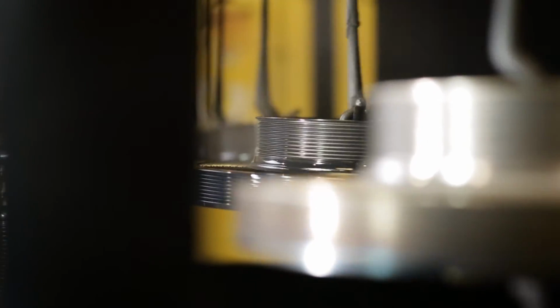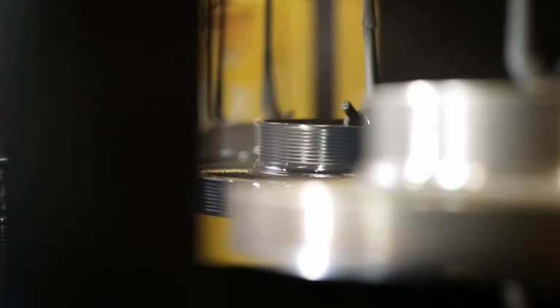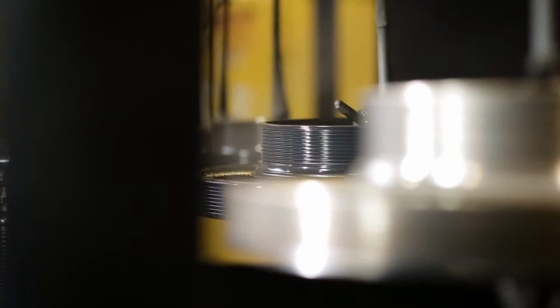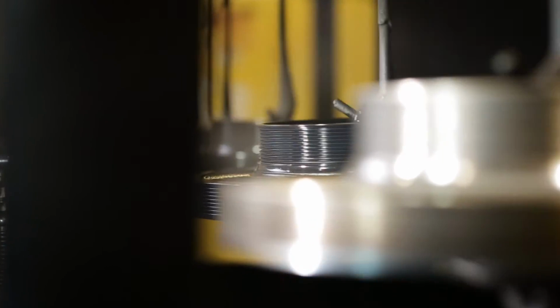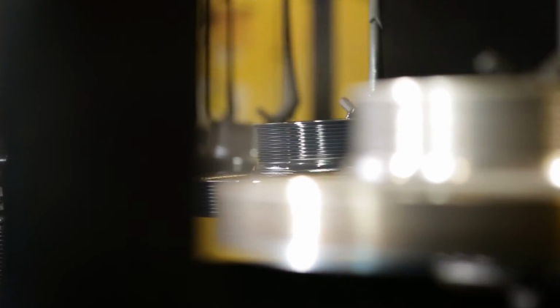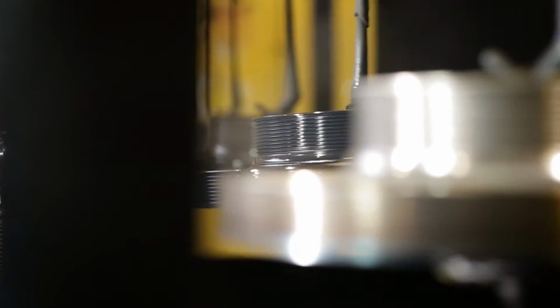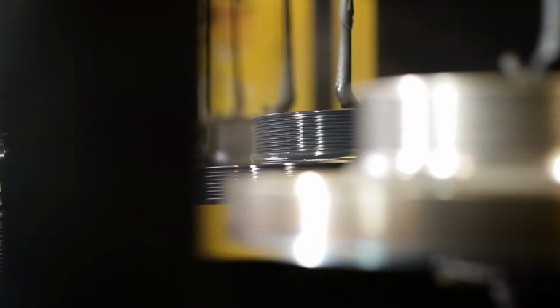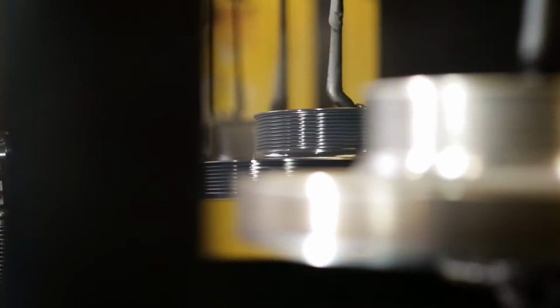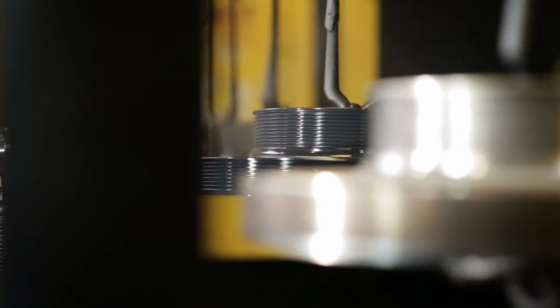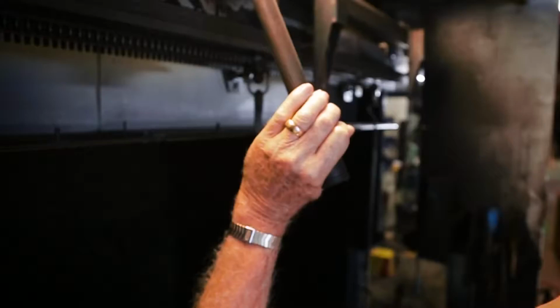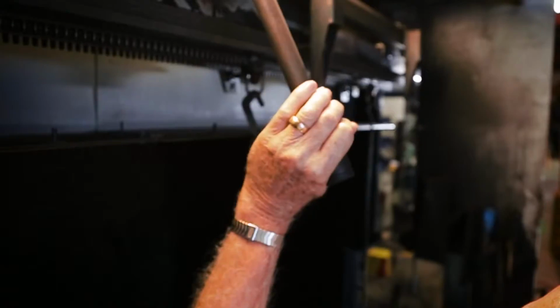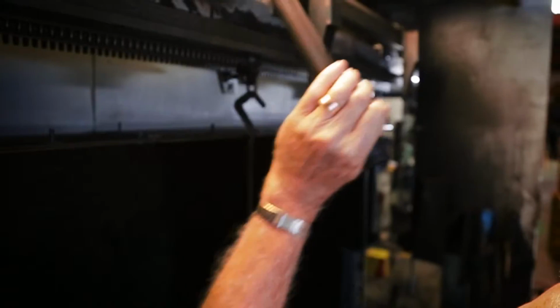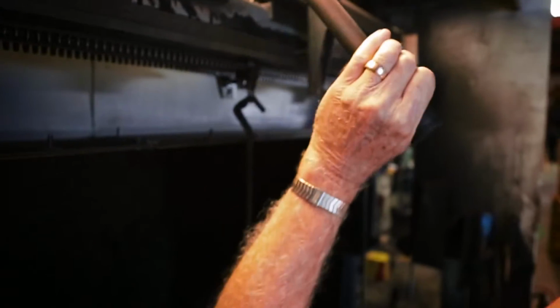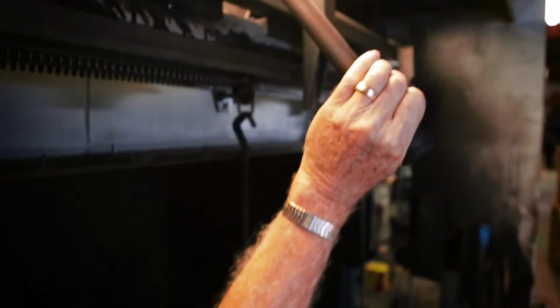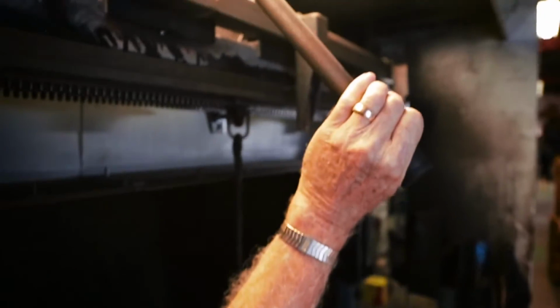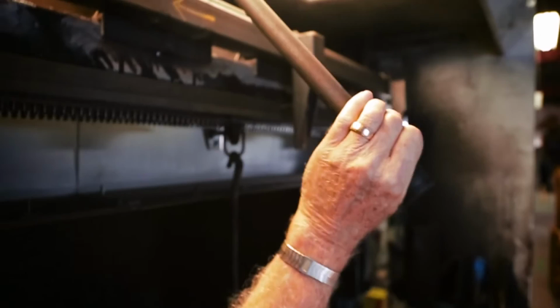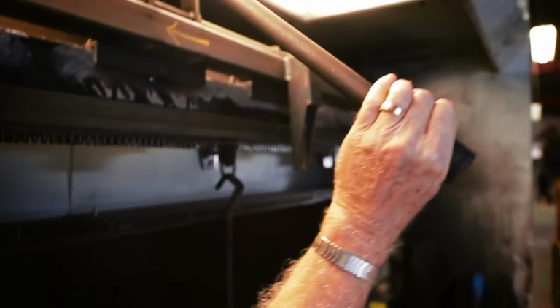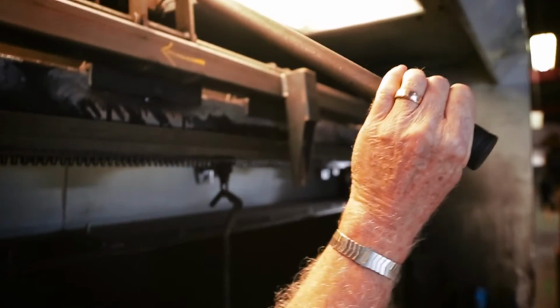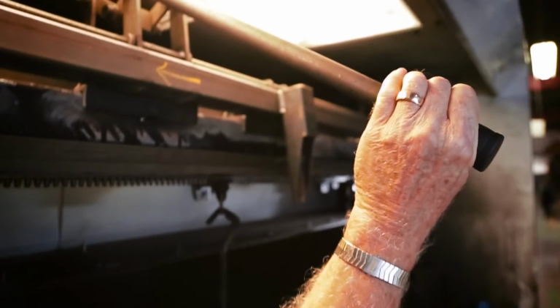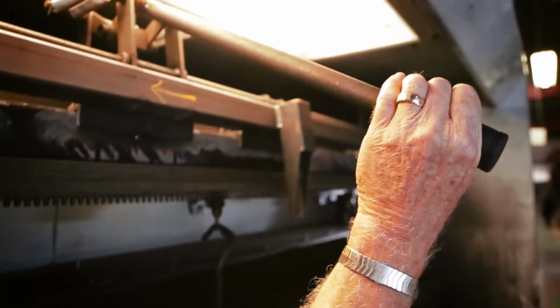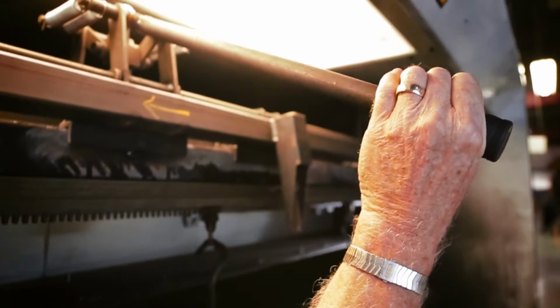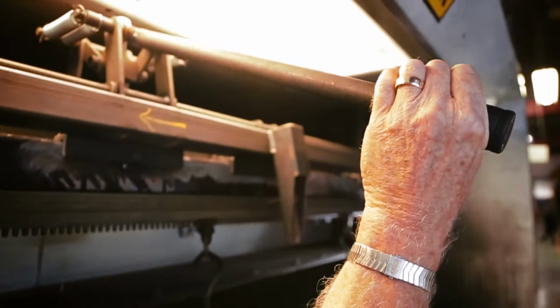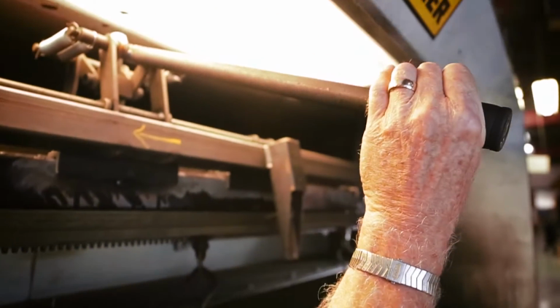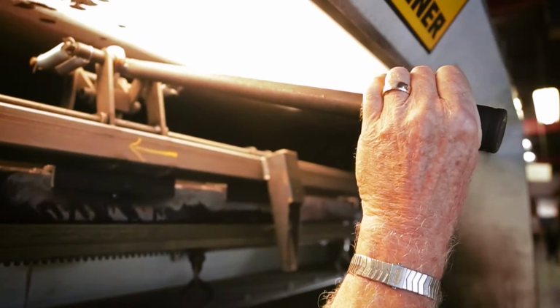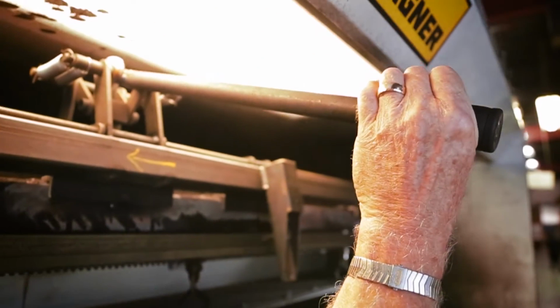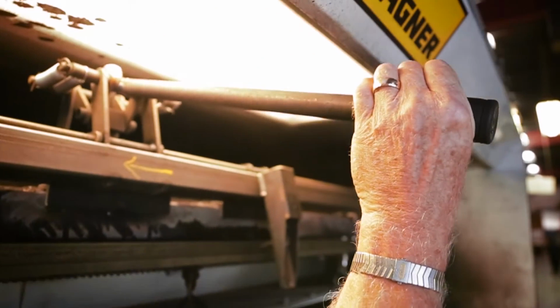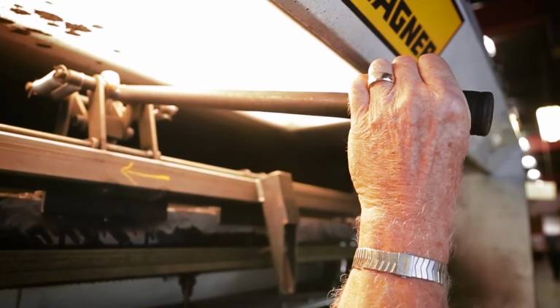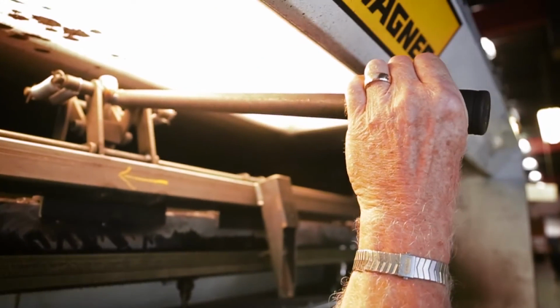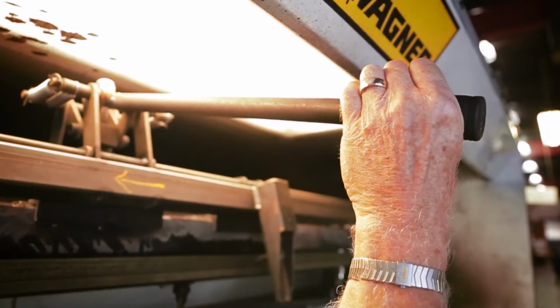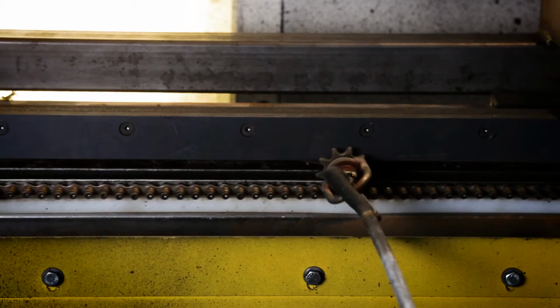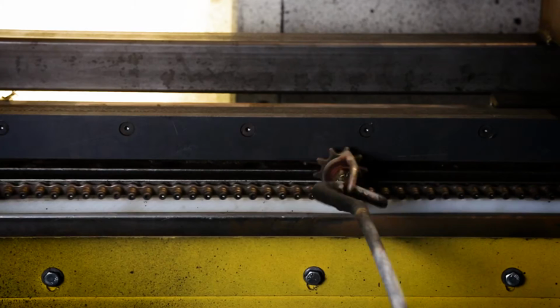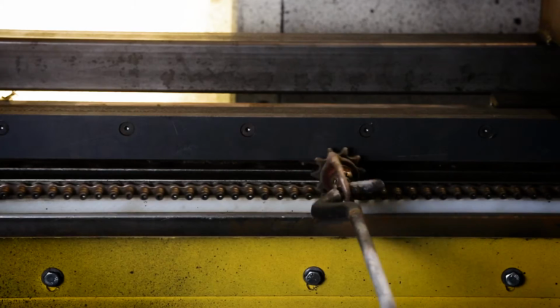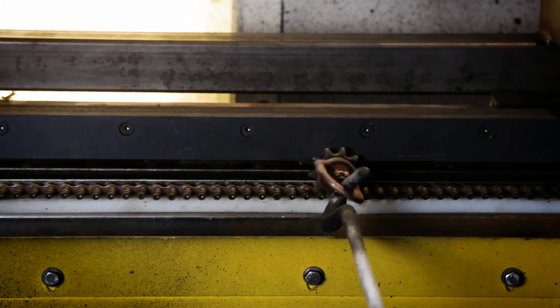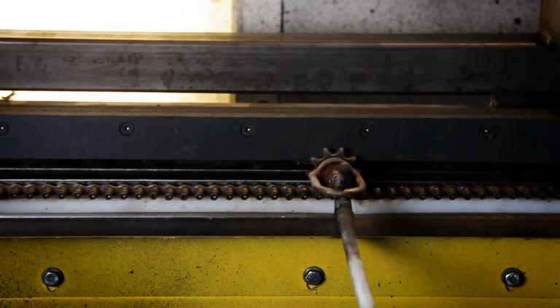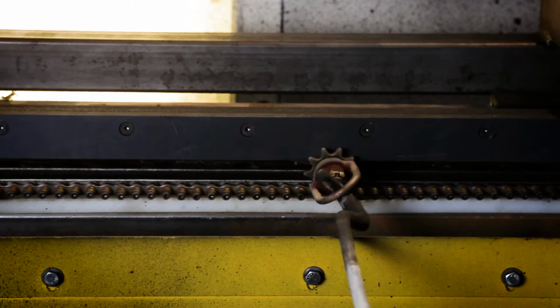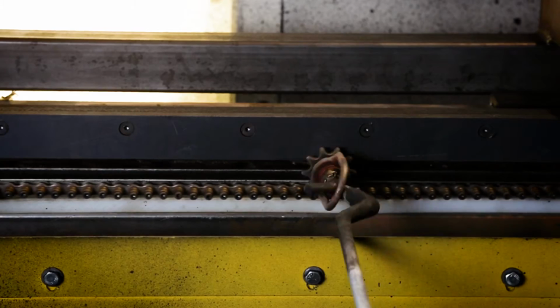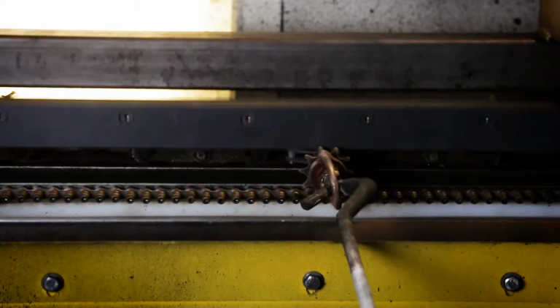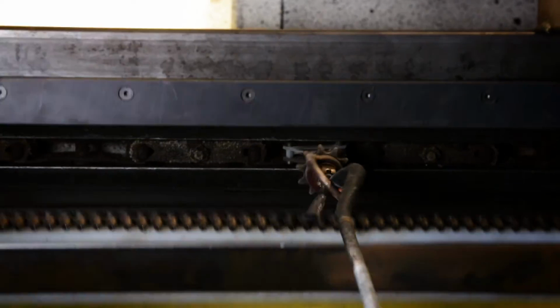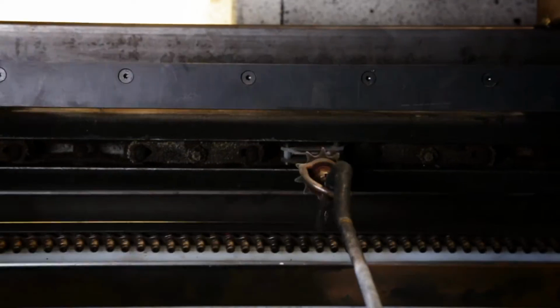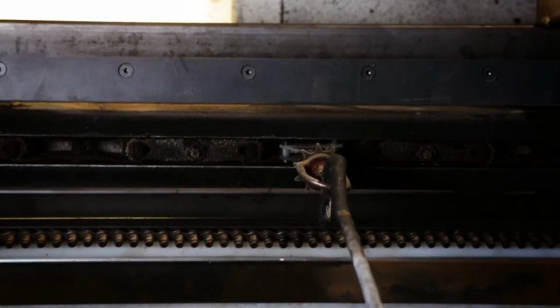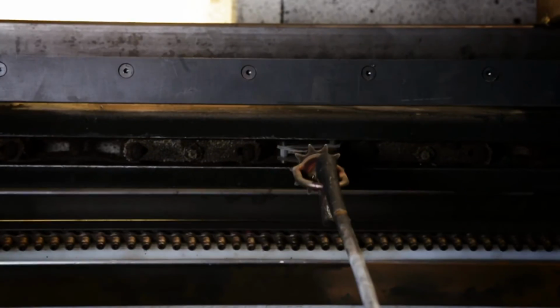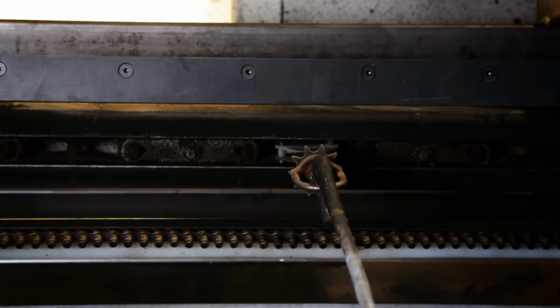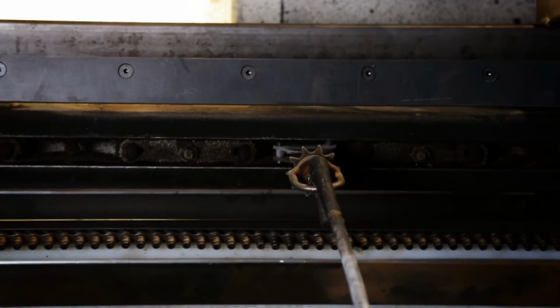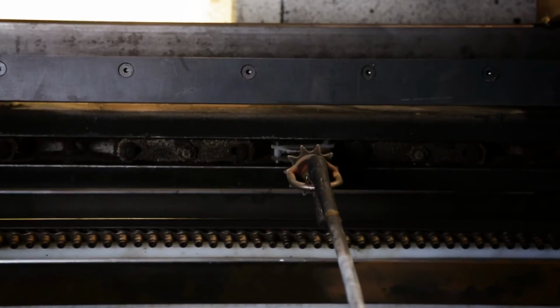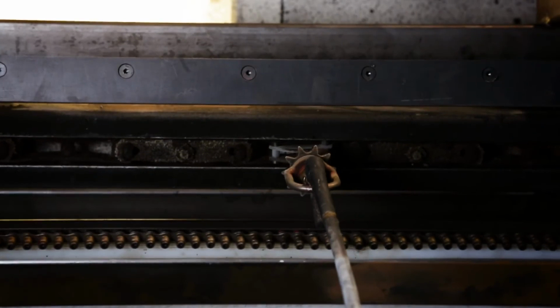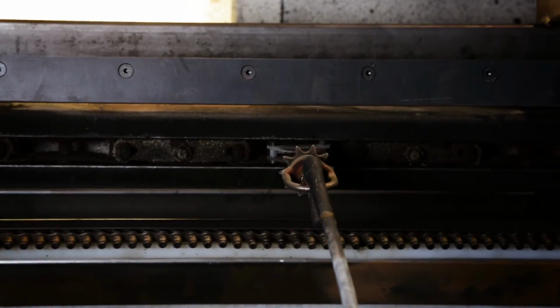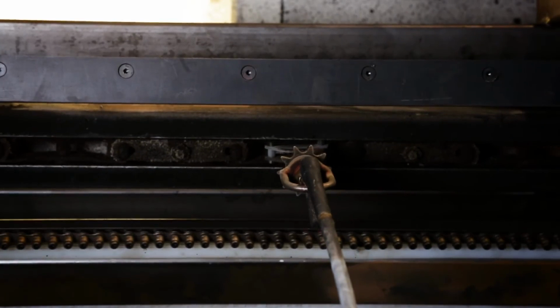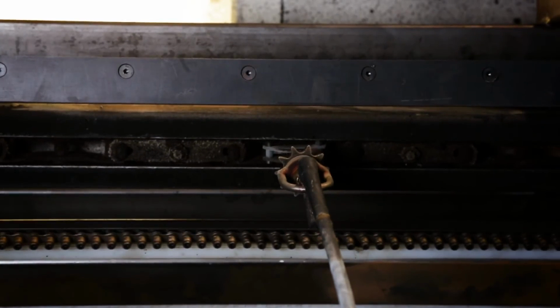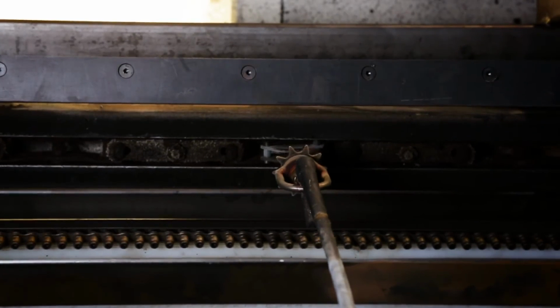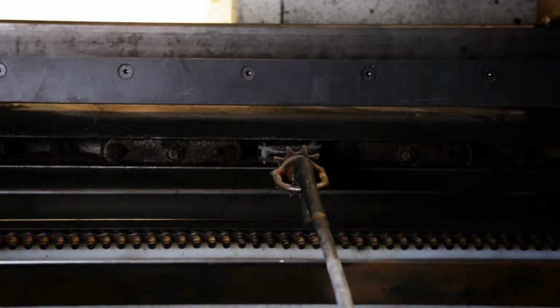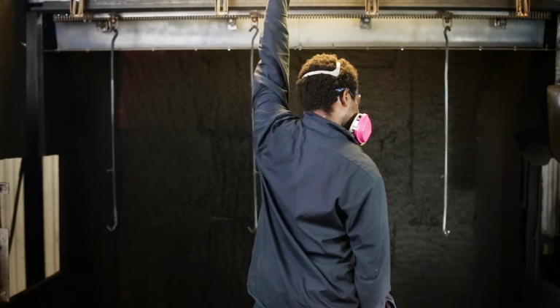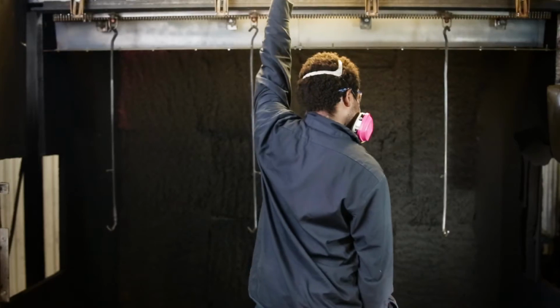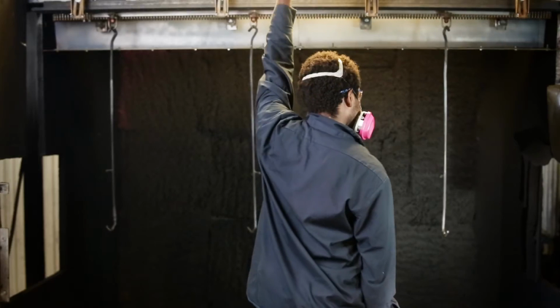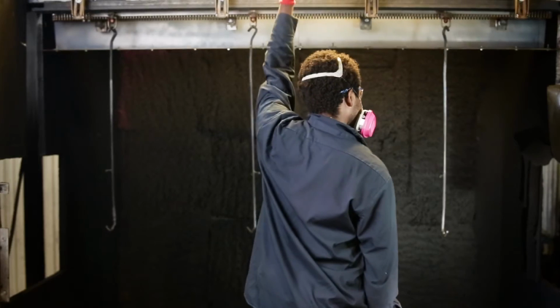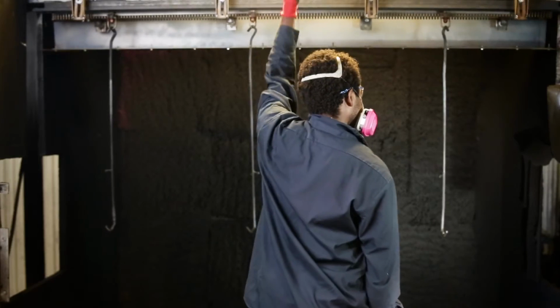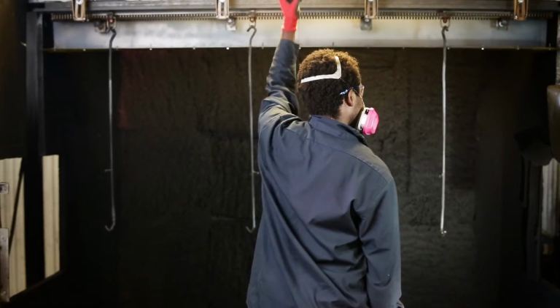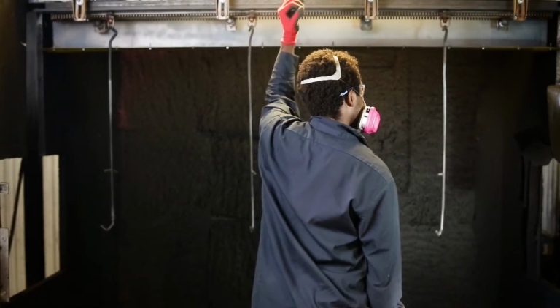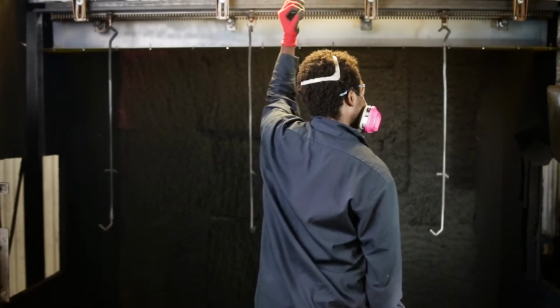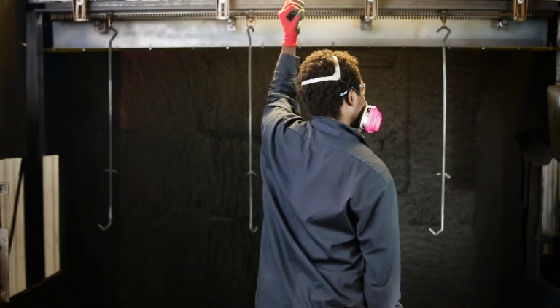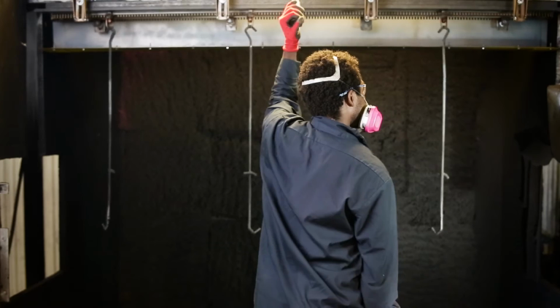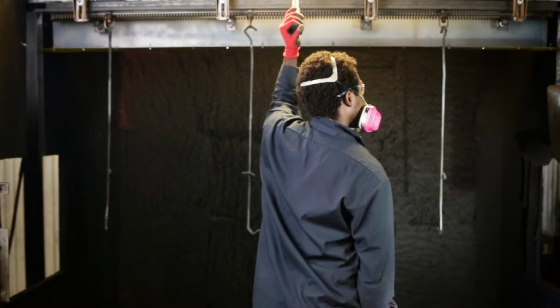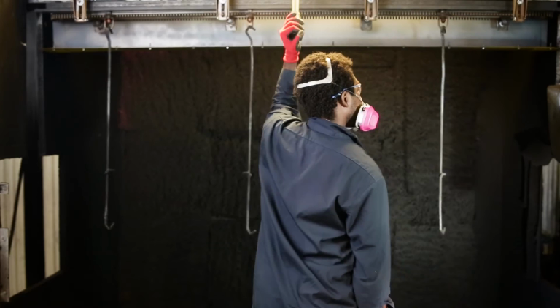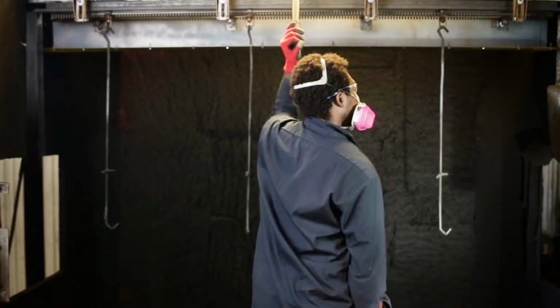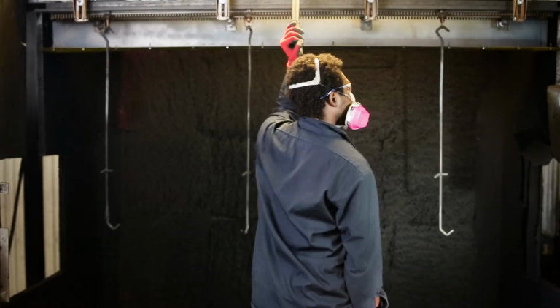On top of that, the instantaneous retraction system makes engaging and disengaging rotators safer and quicker than ever.